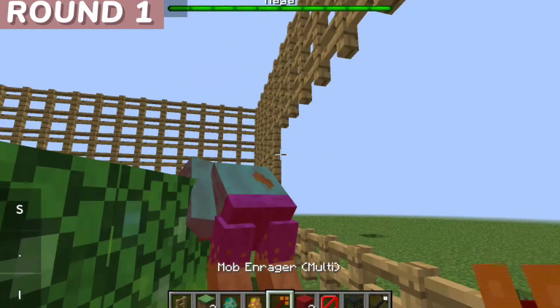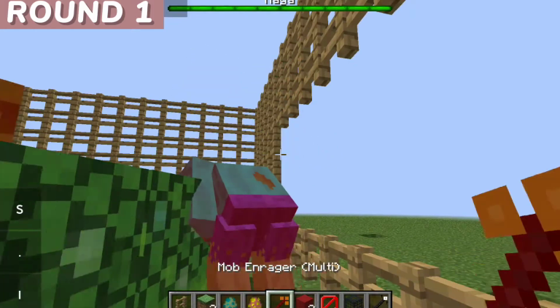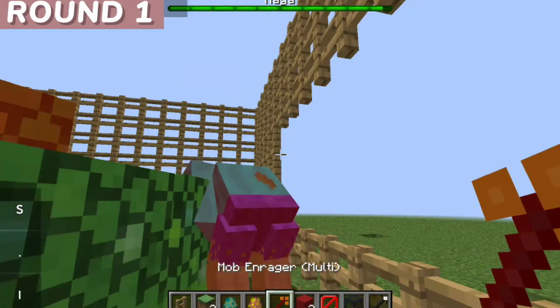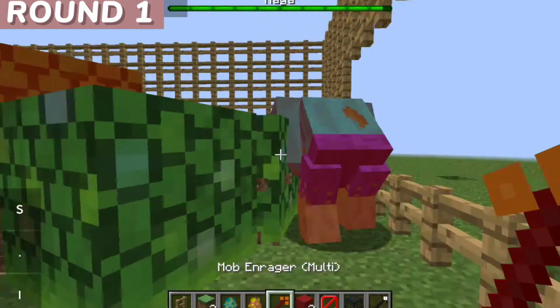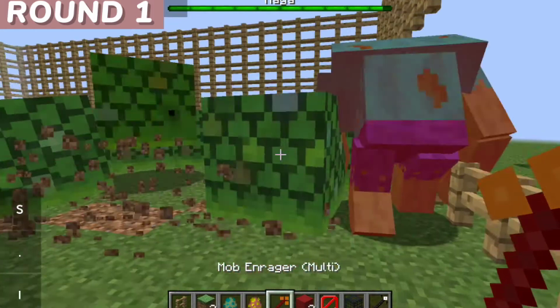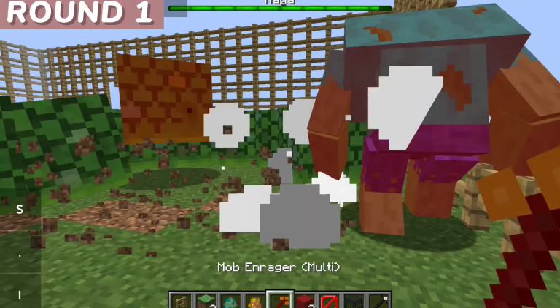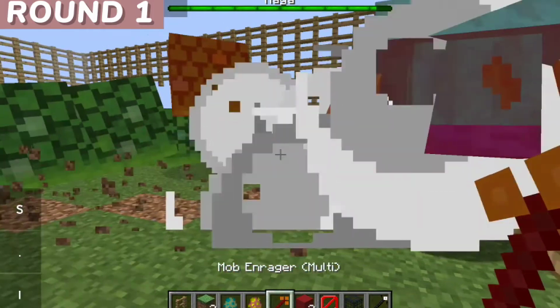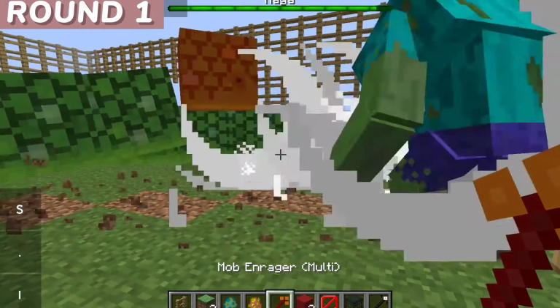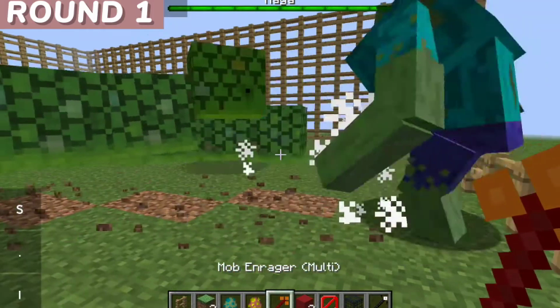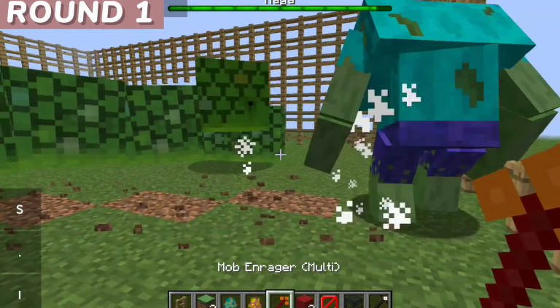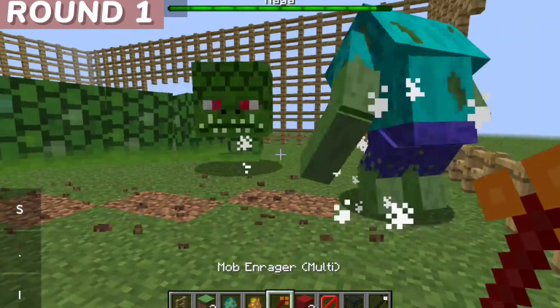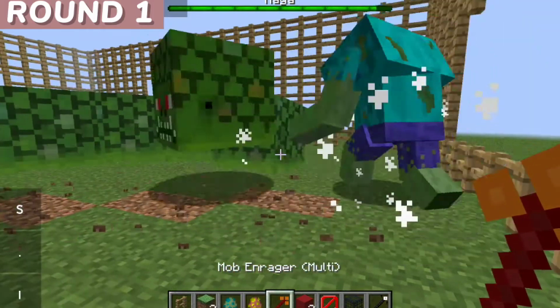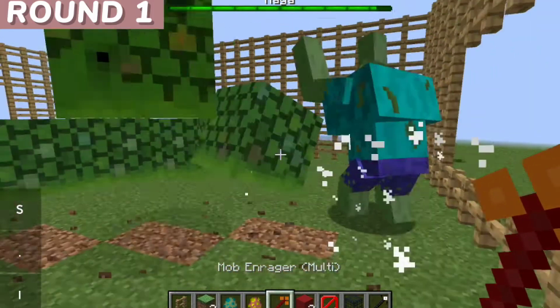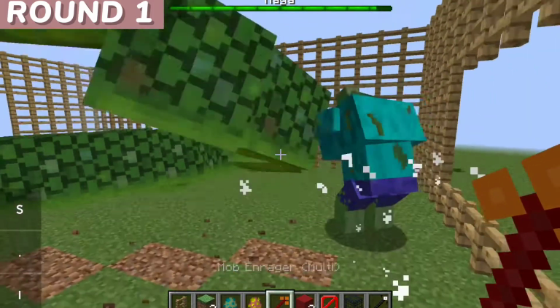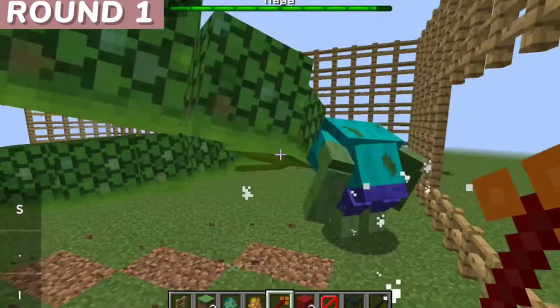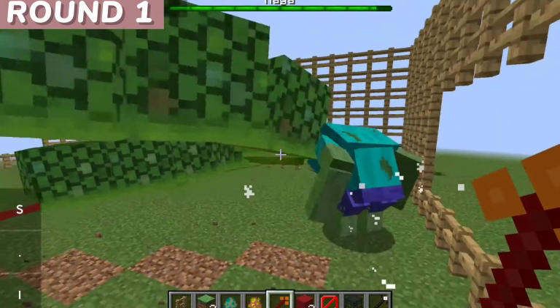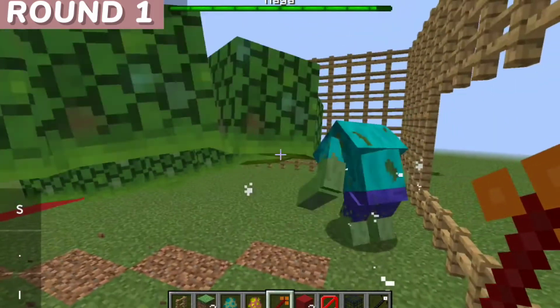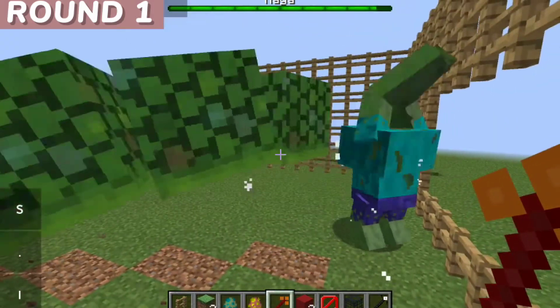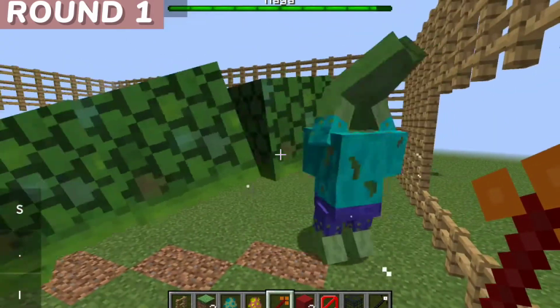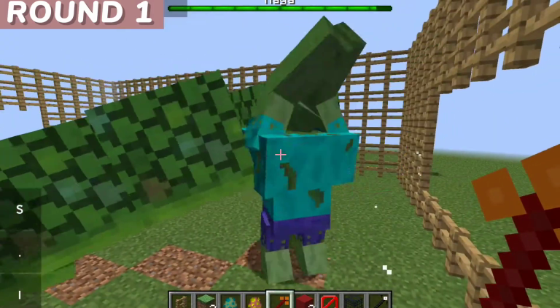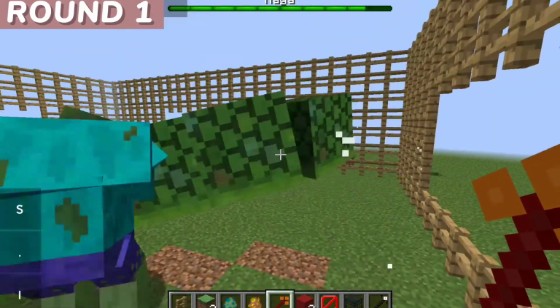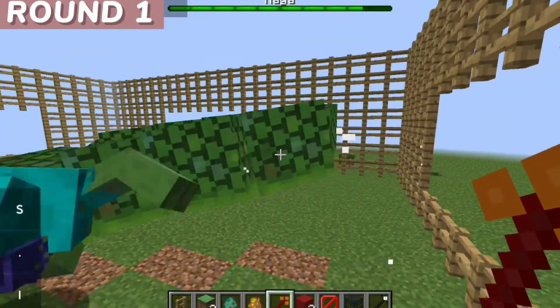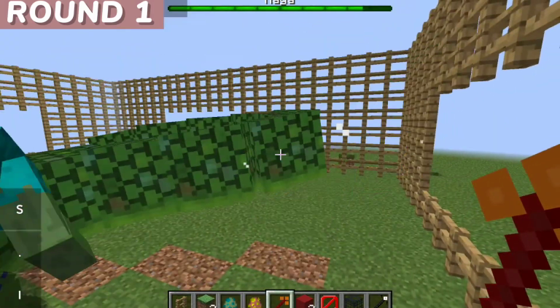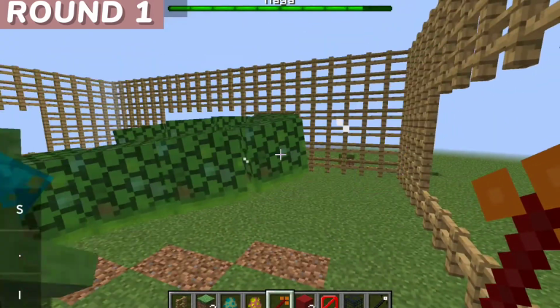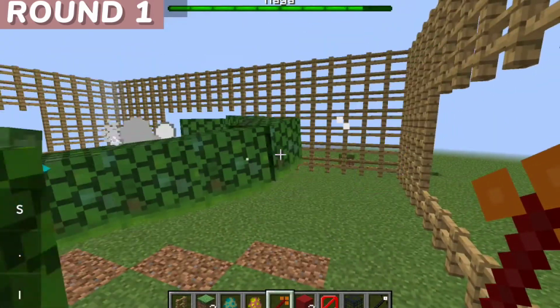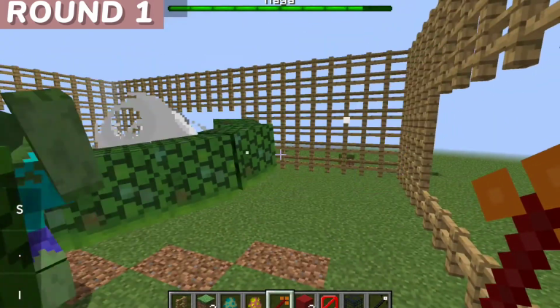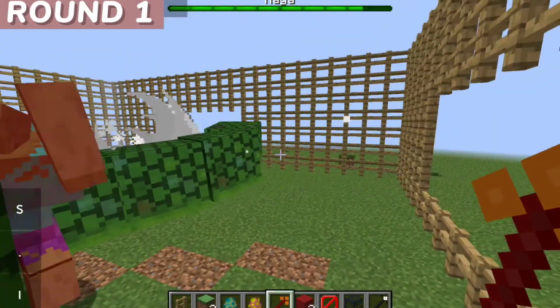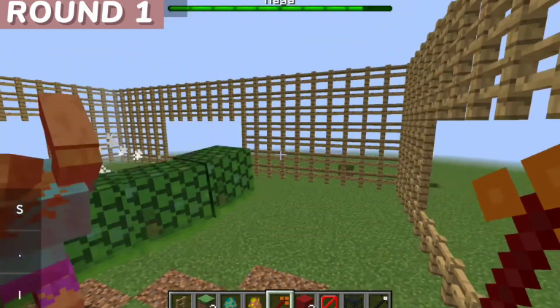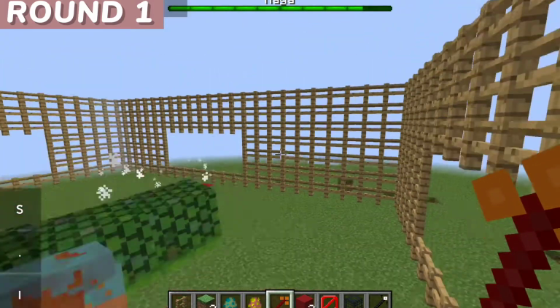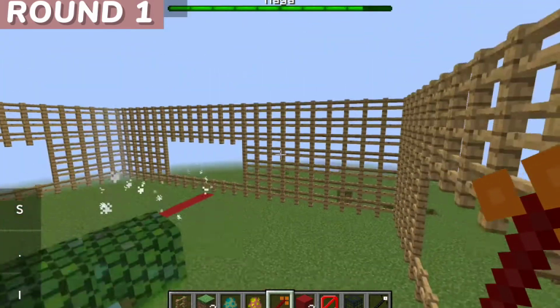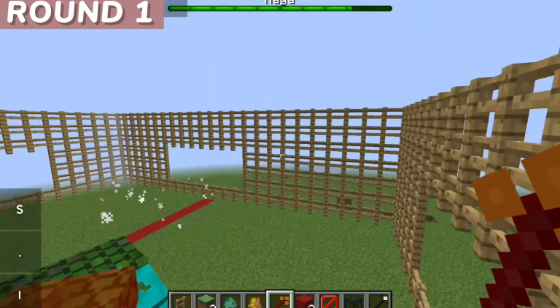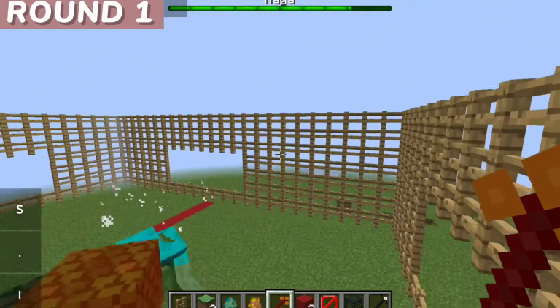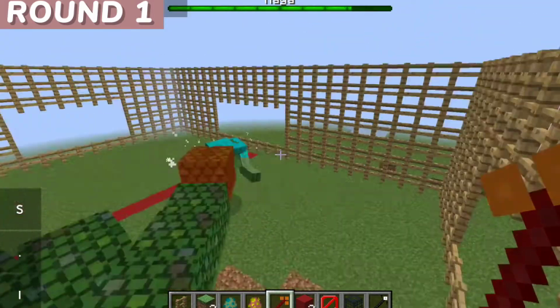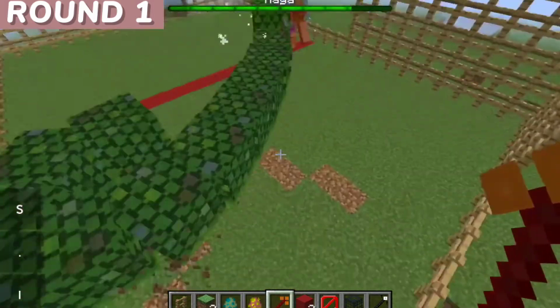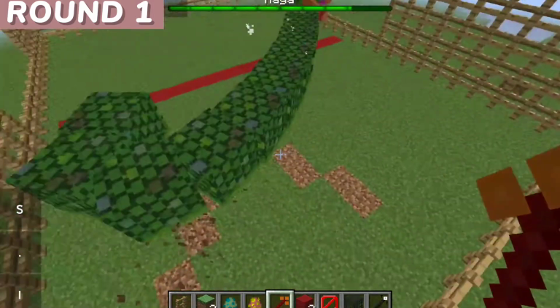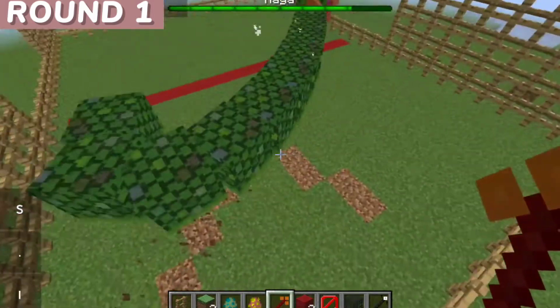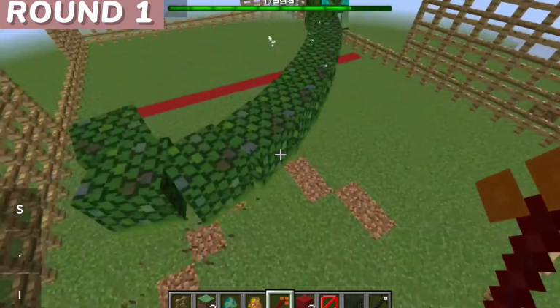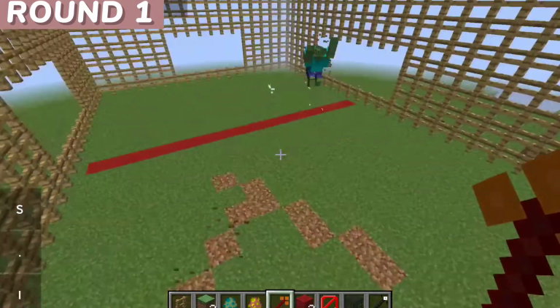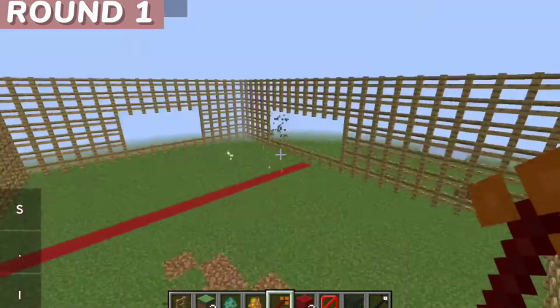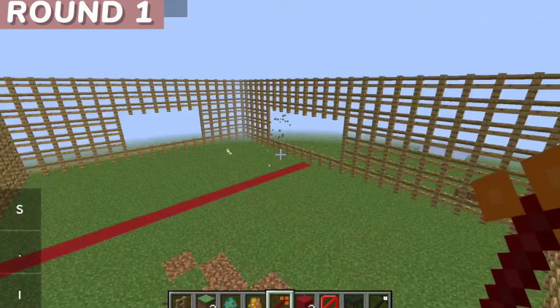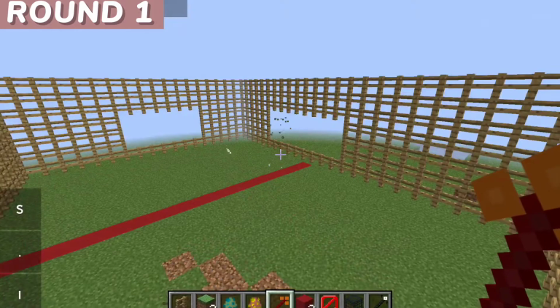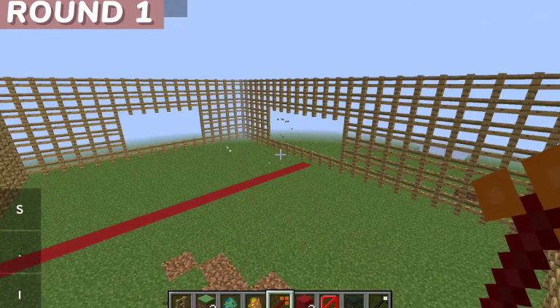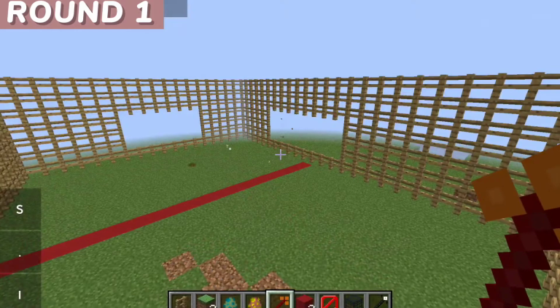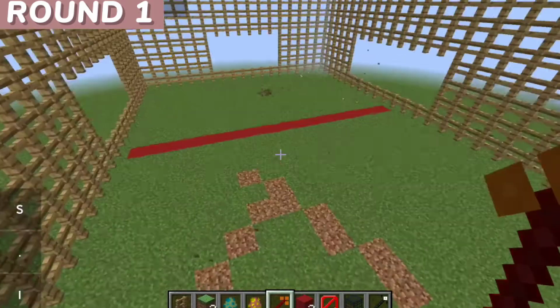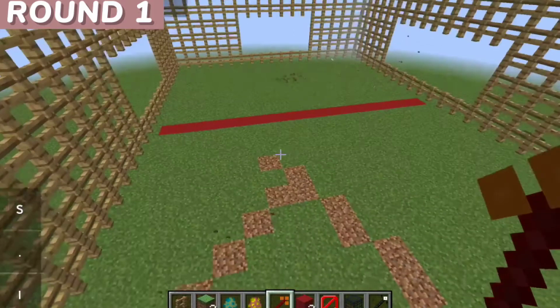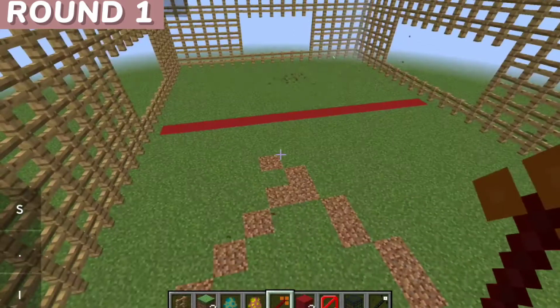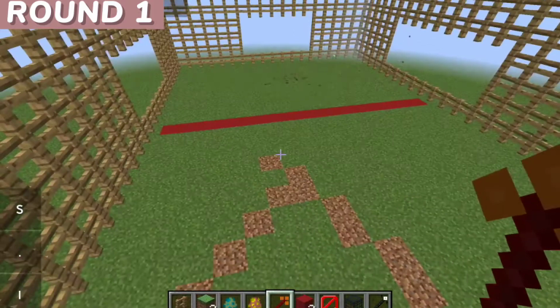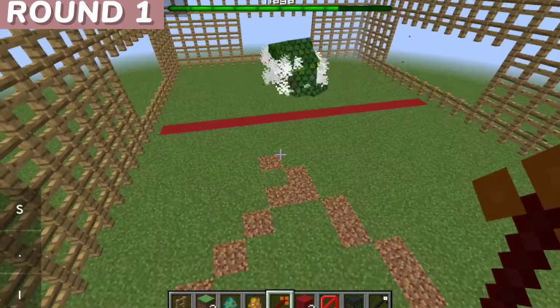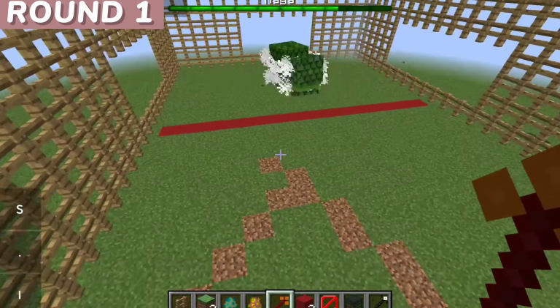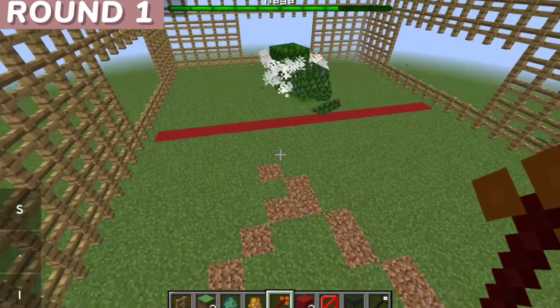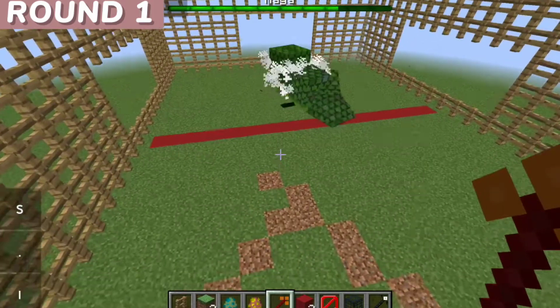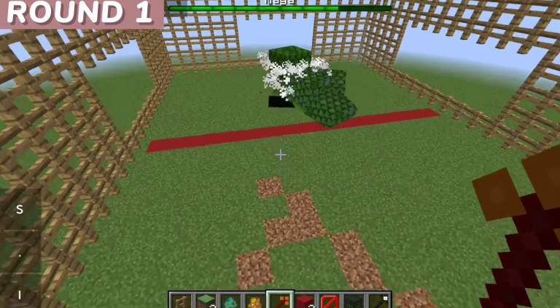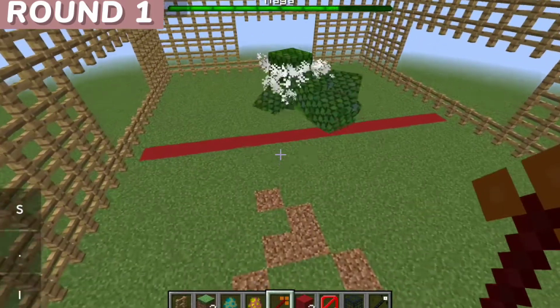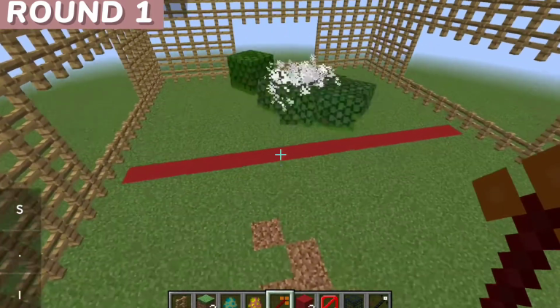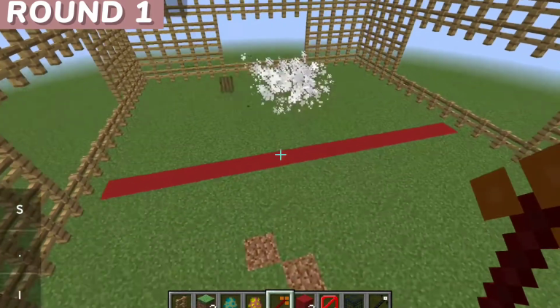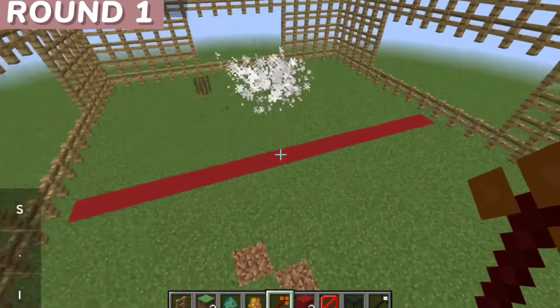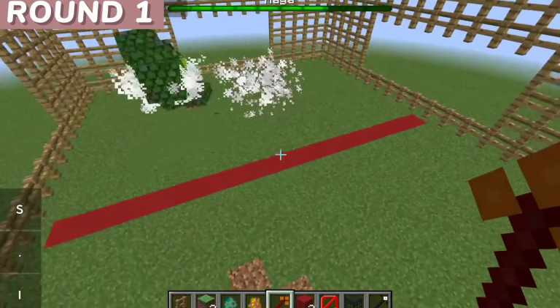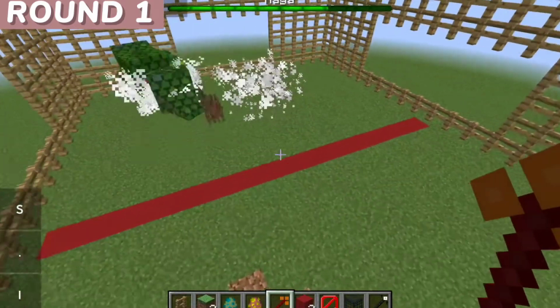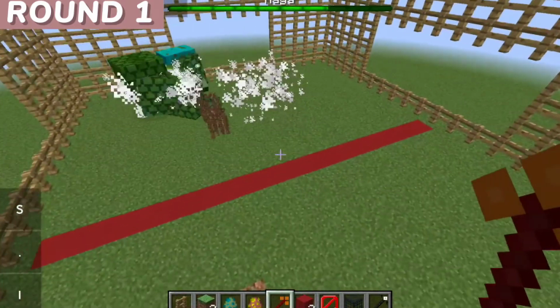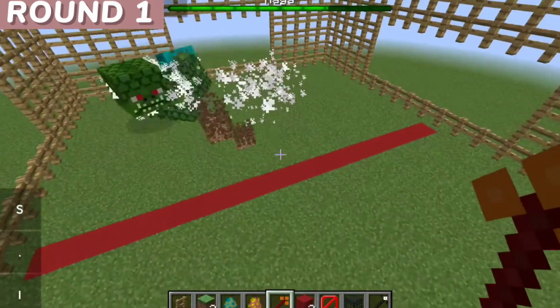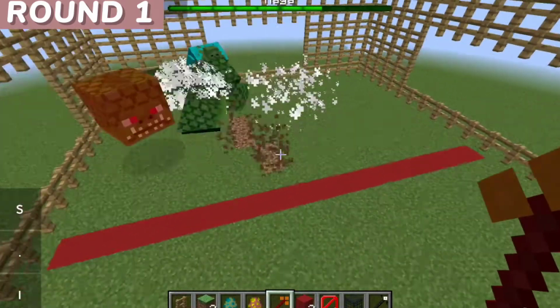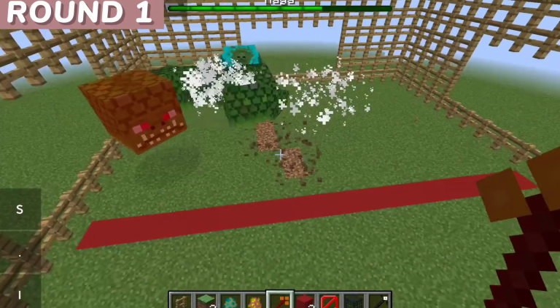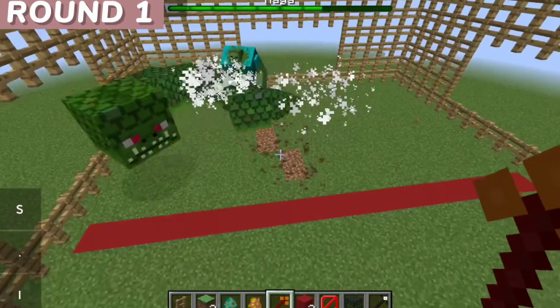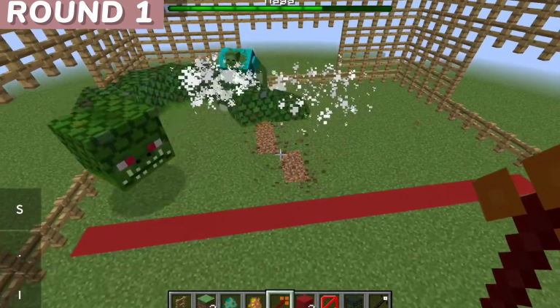Look at that. Zombie style attack with a heavy punch. Another punch. He jumps. Wow, they disappear, out of our sight.